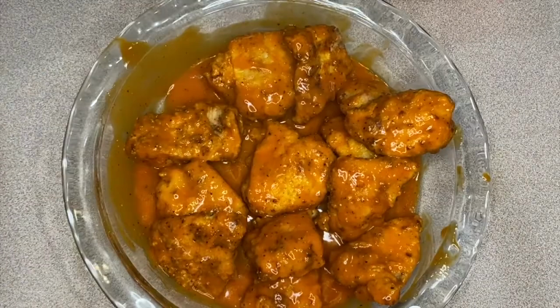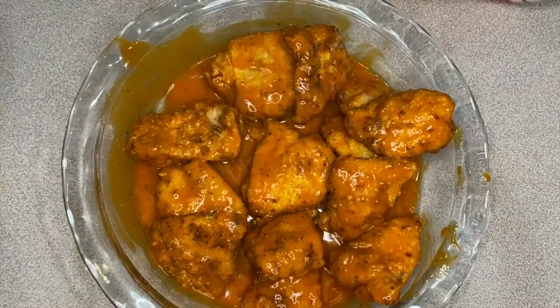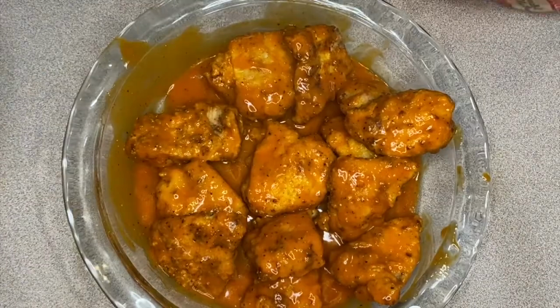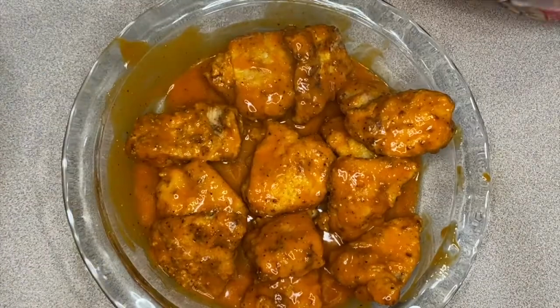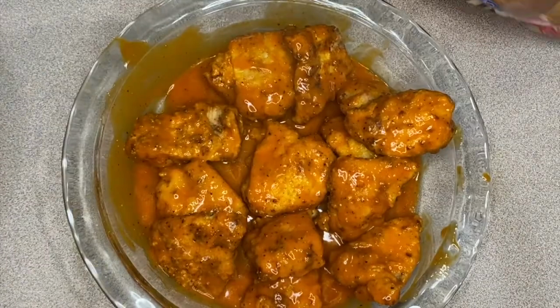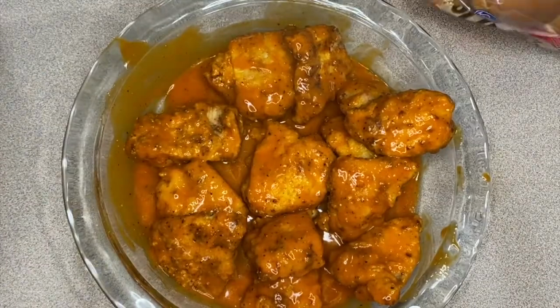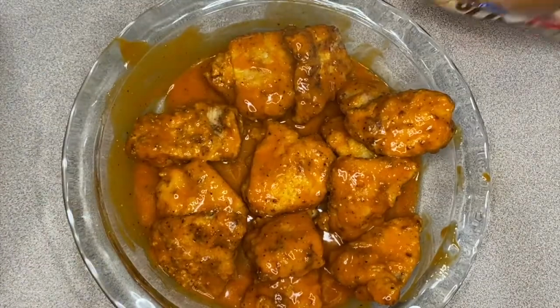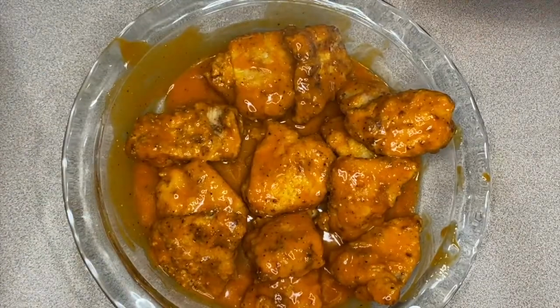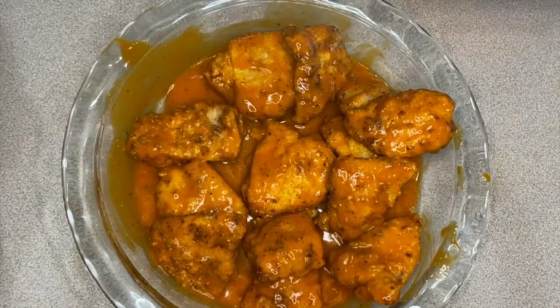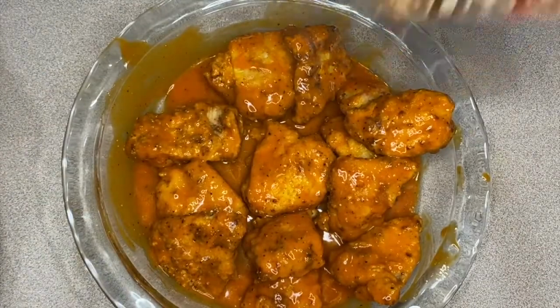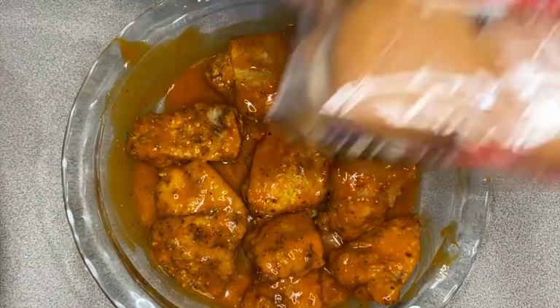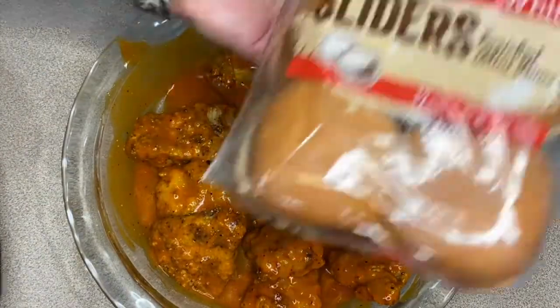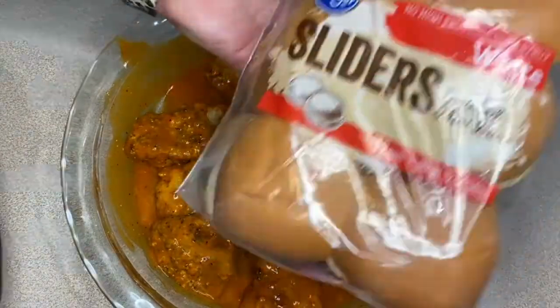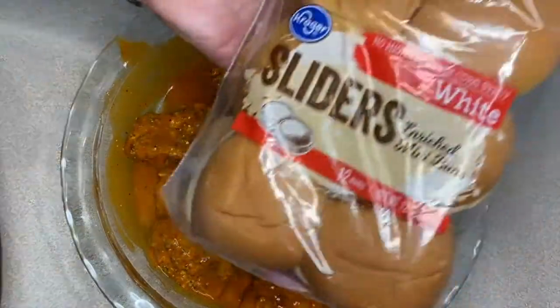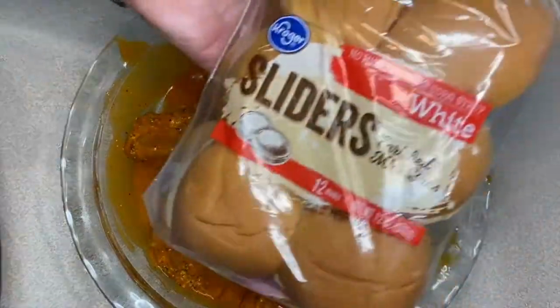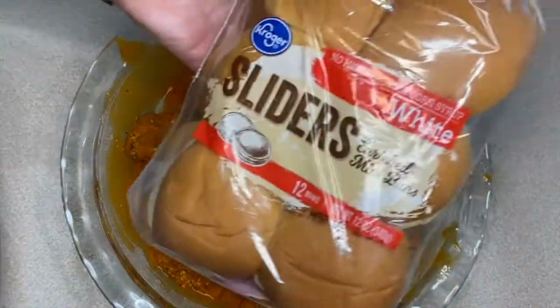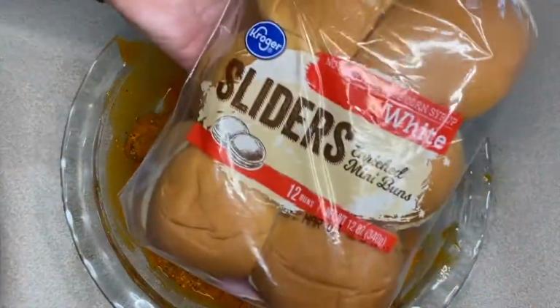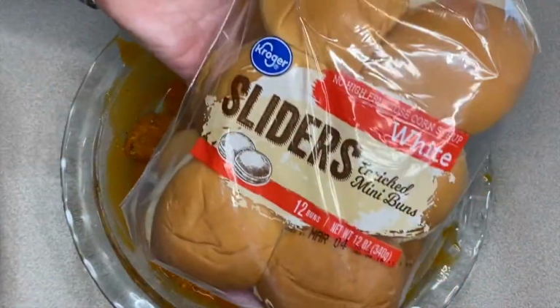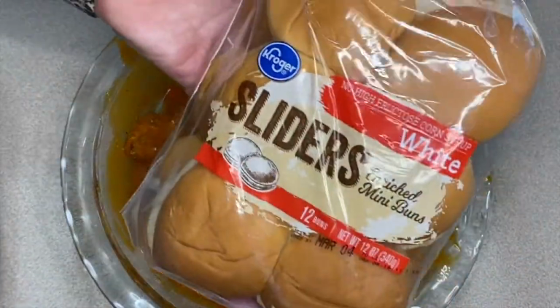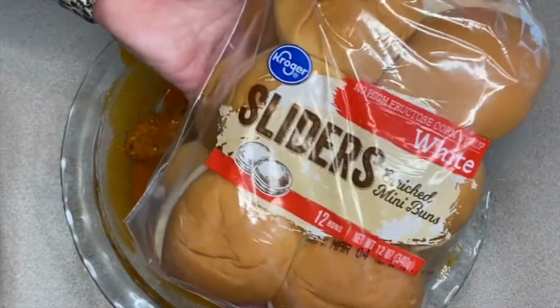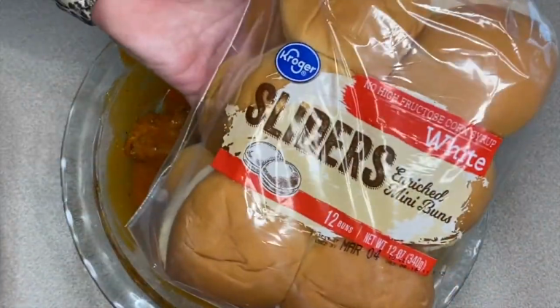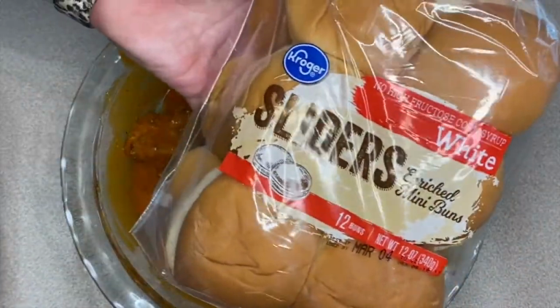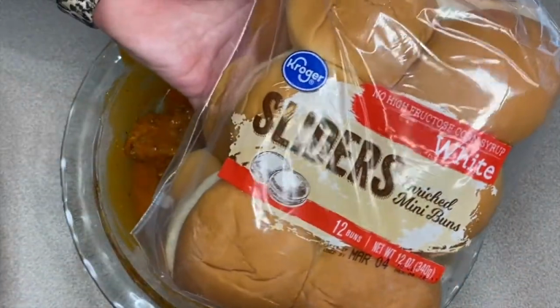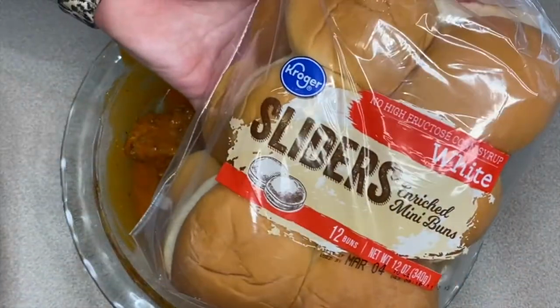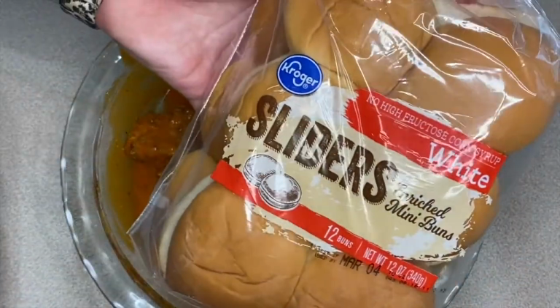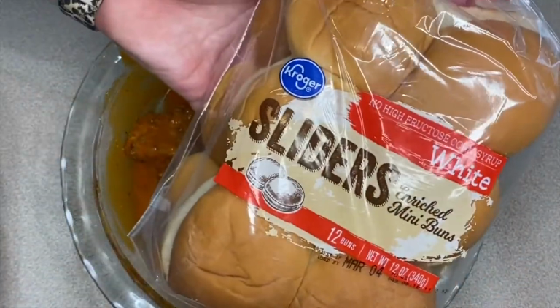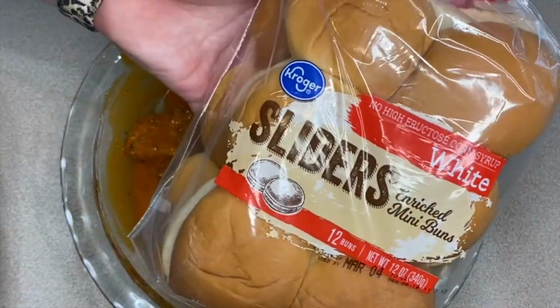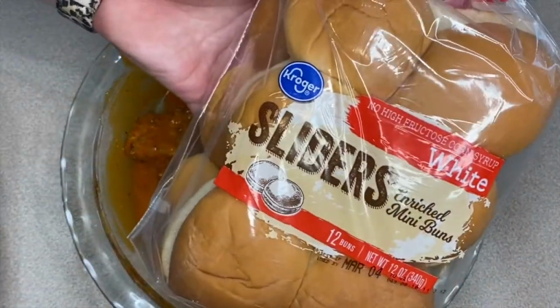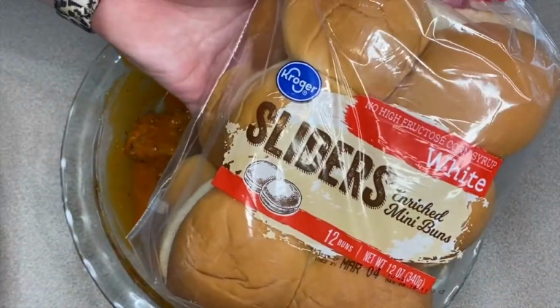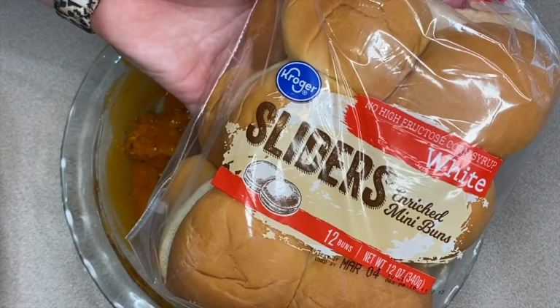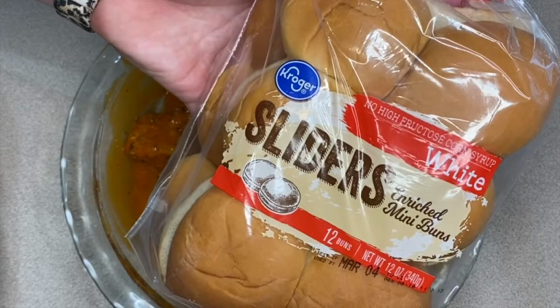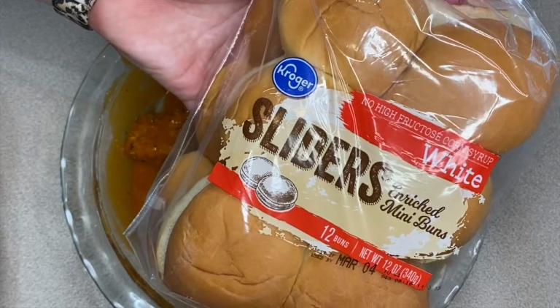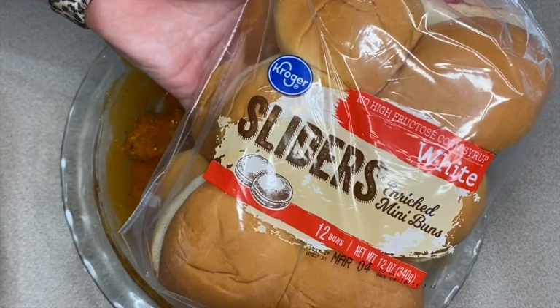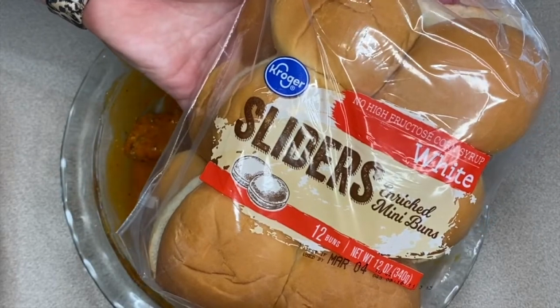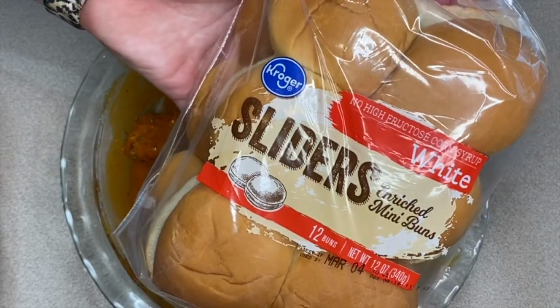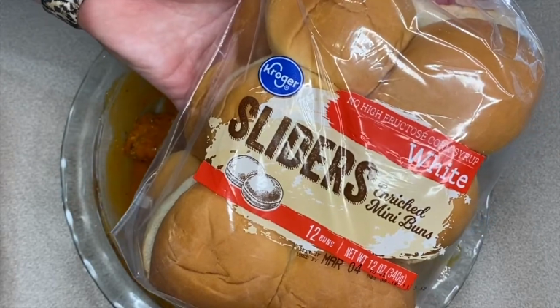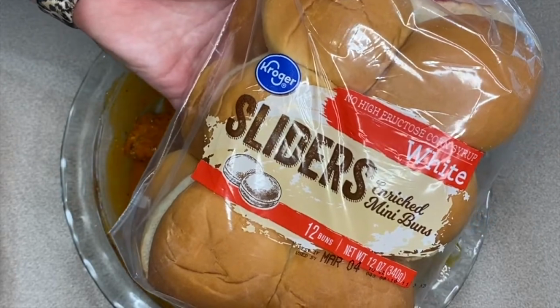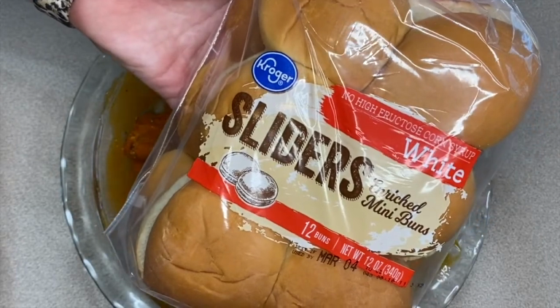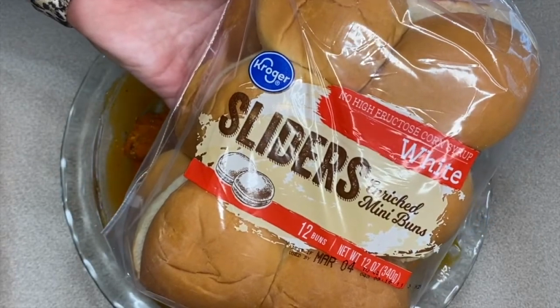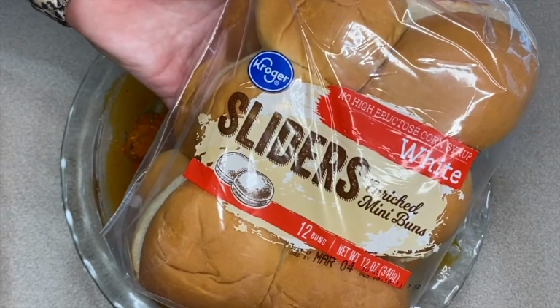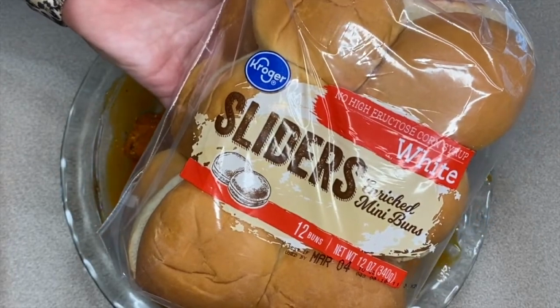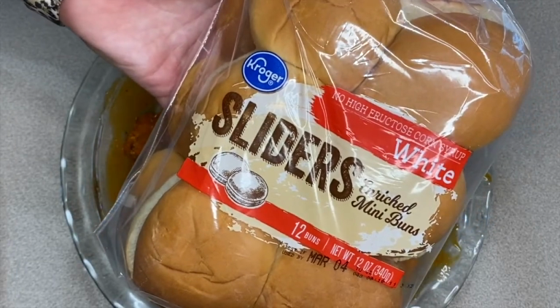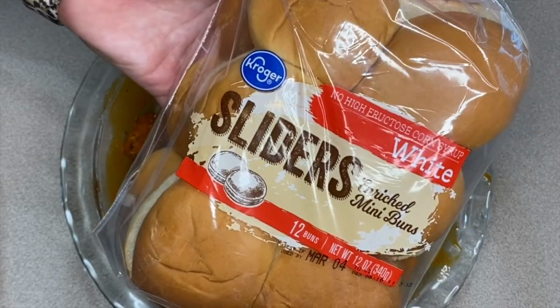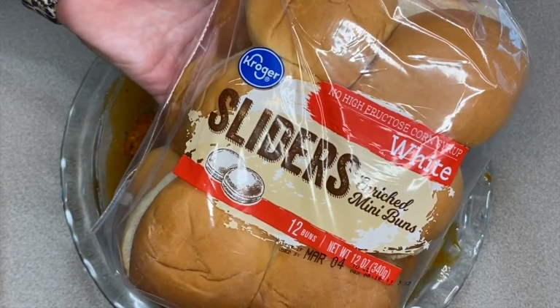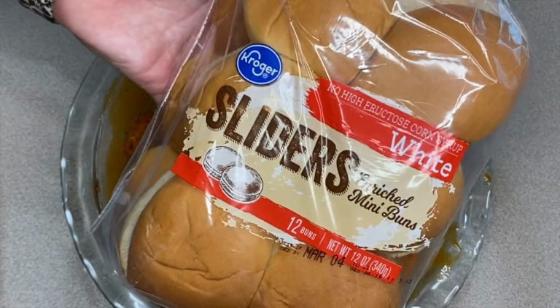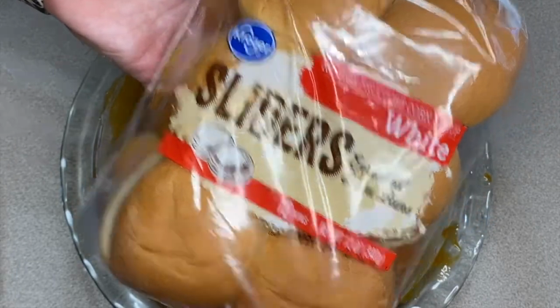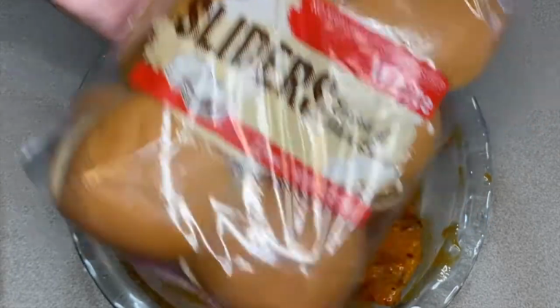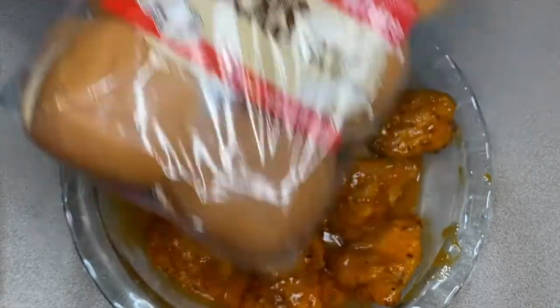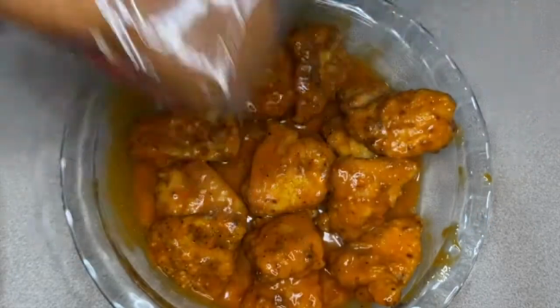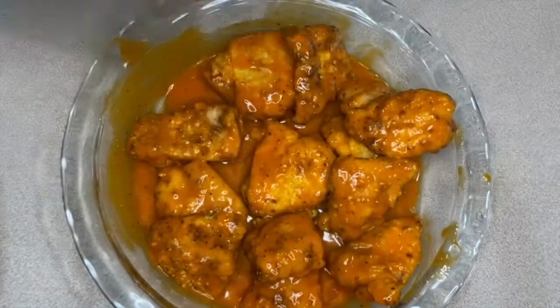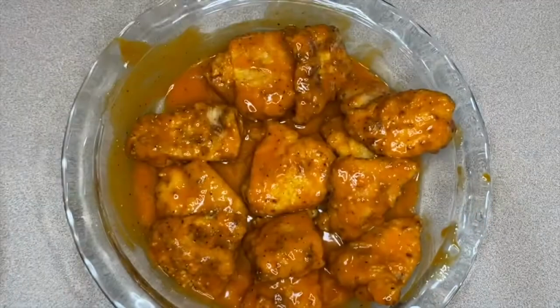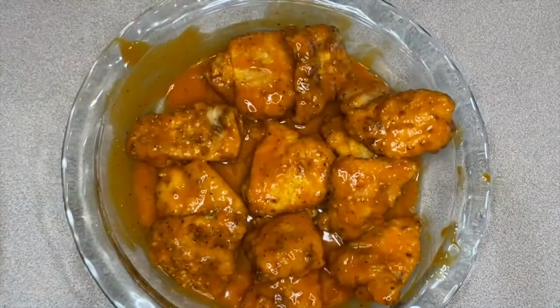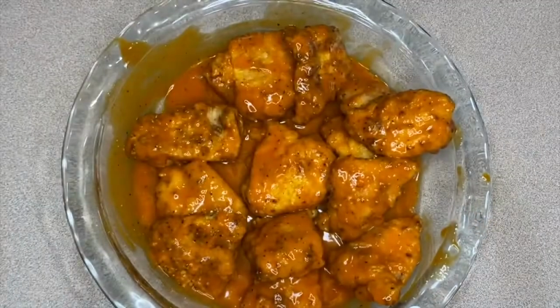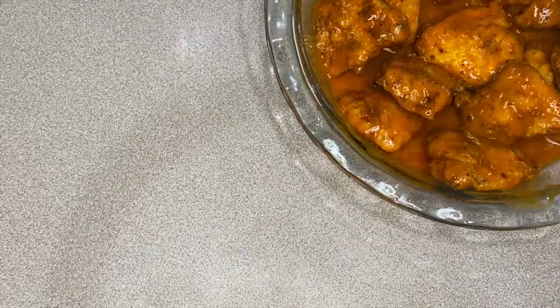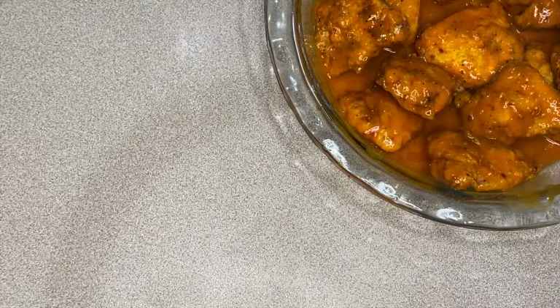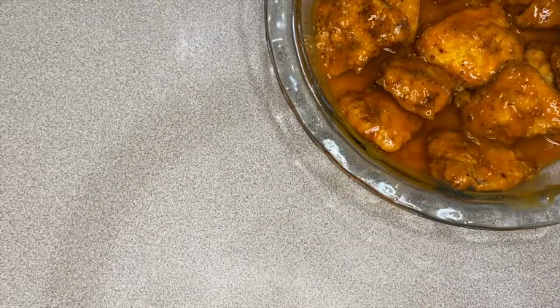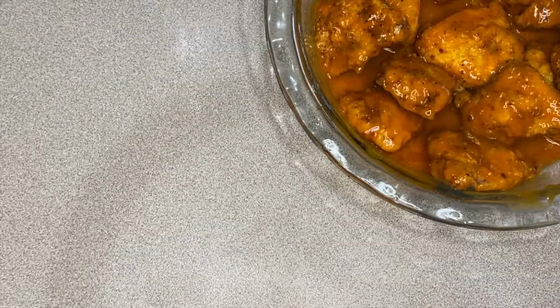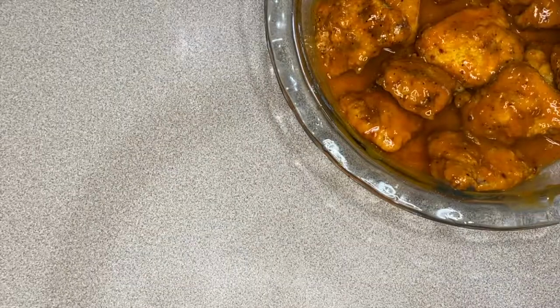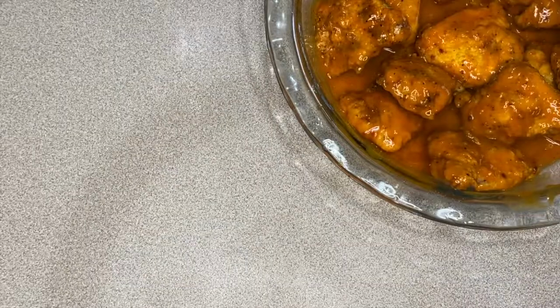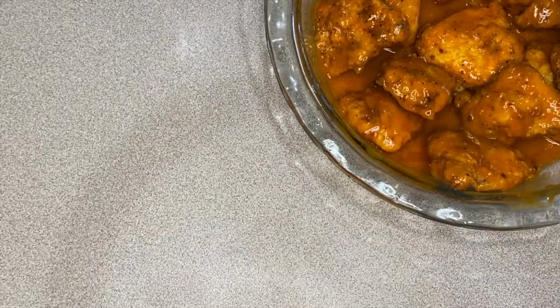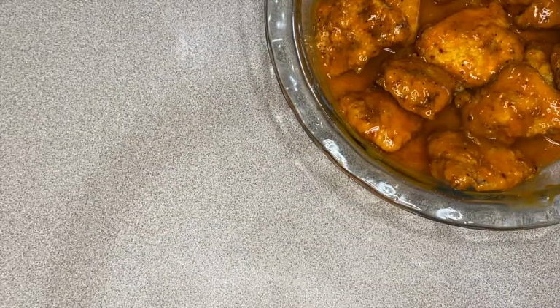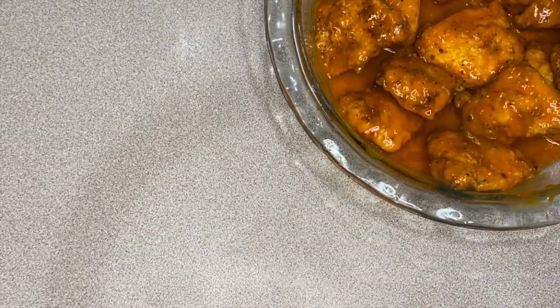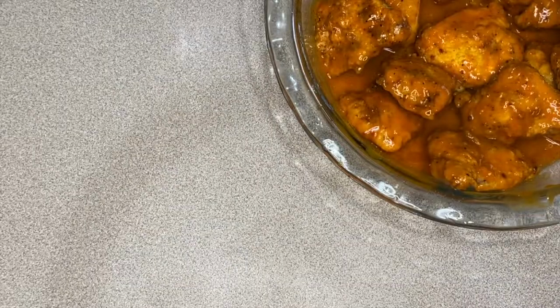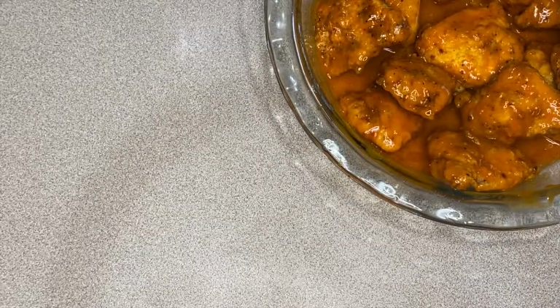I'm using slider buns for these today. These also work really well if you use Hawaiian rolls and just cut them in half.